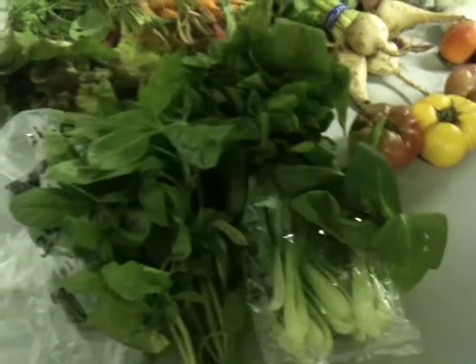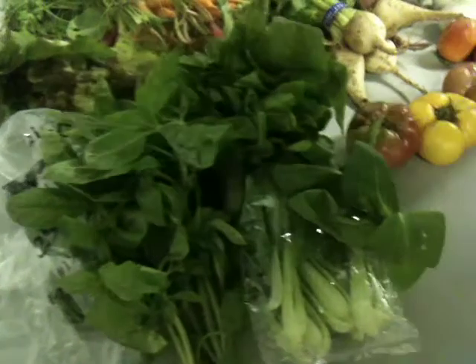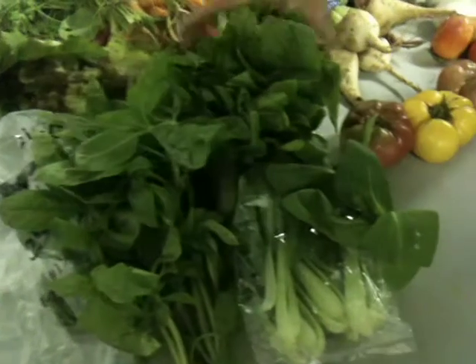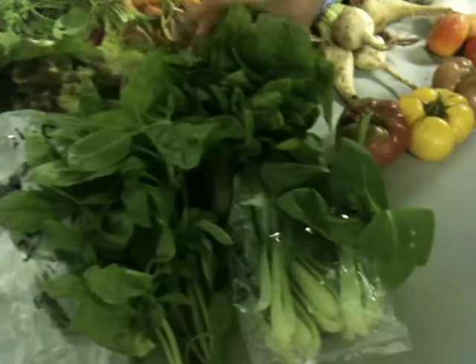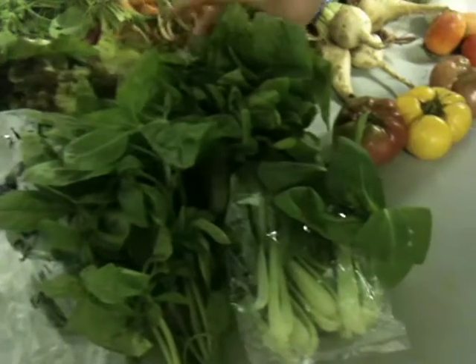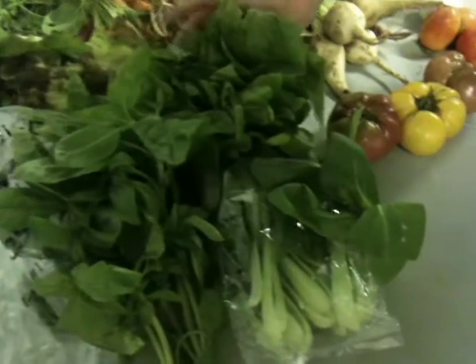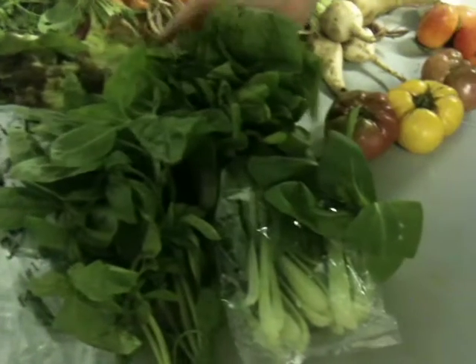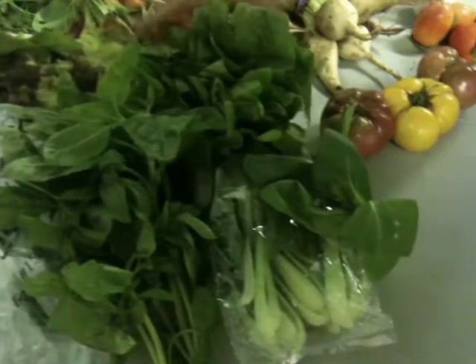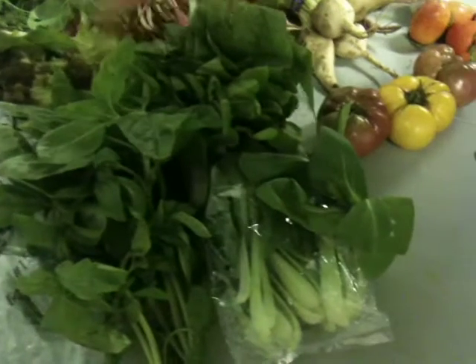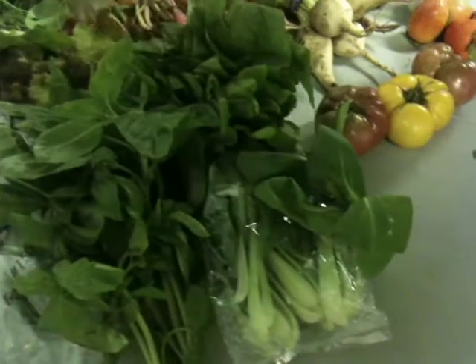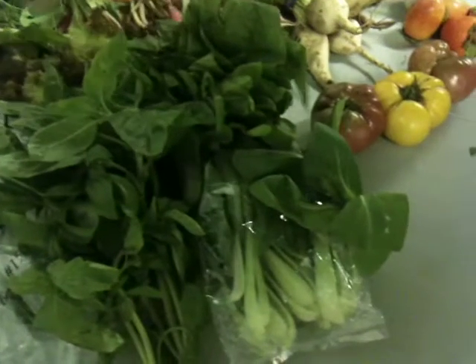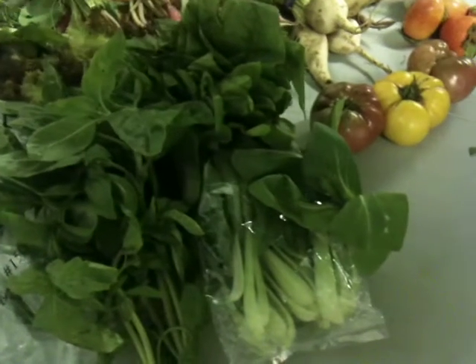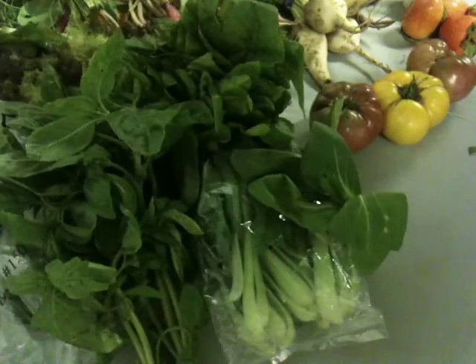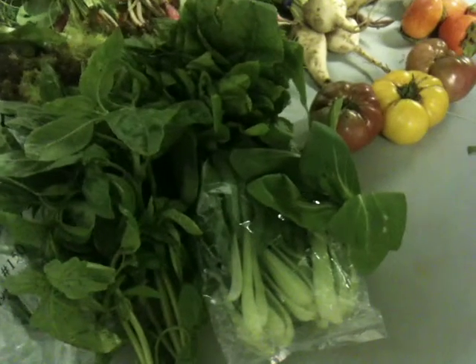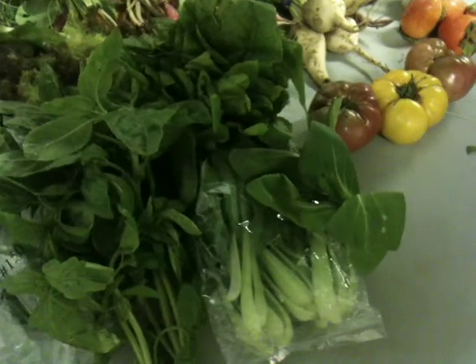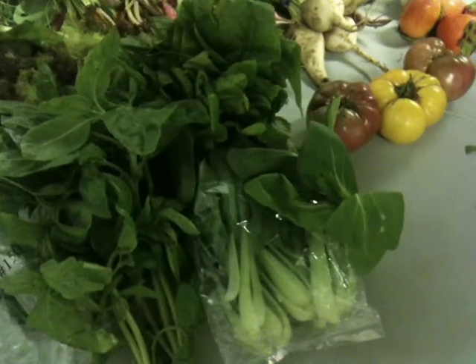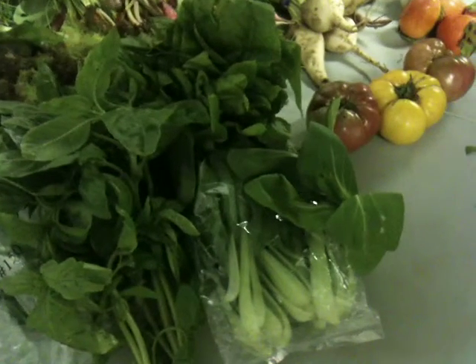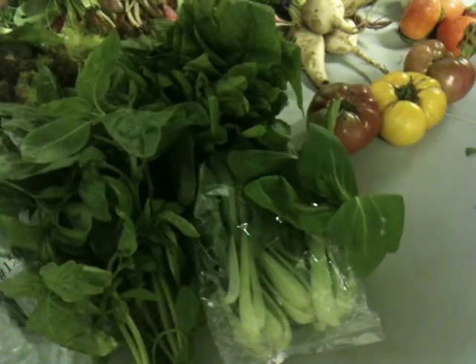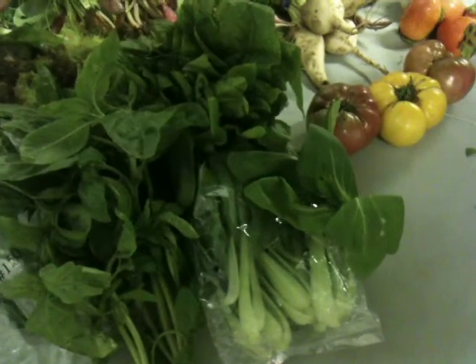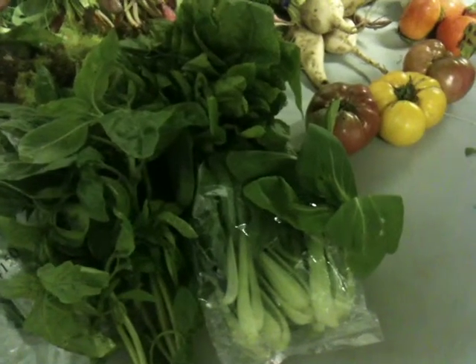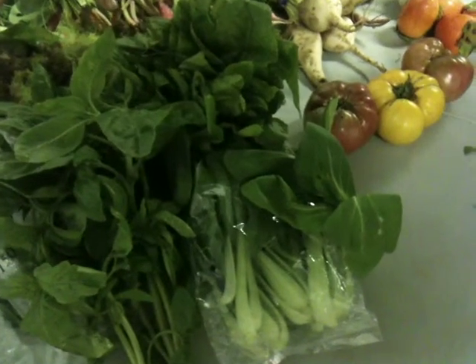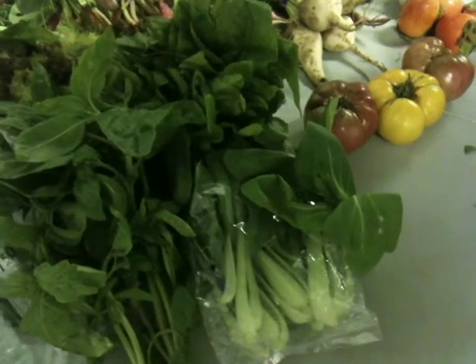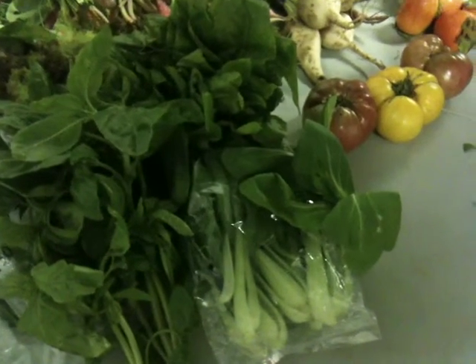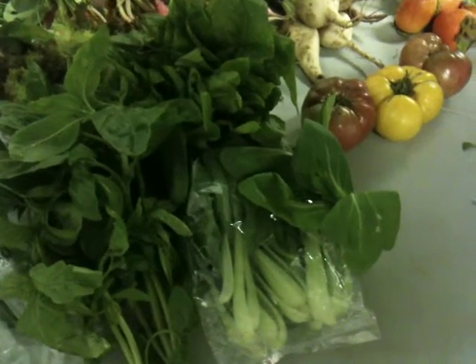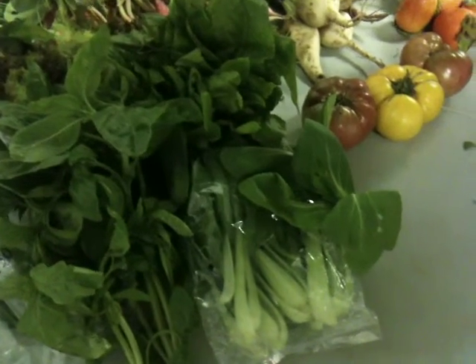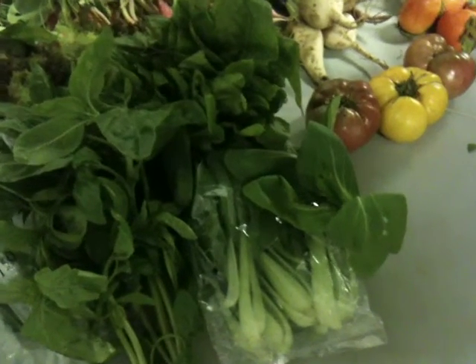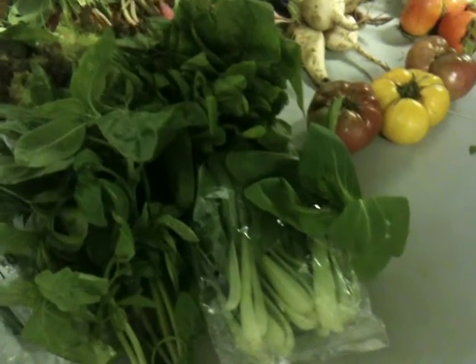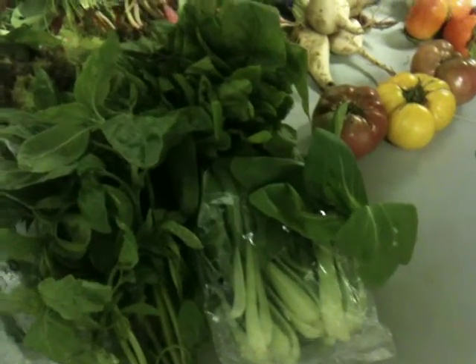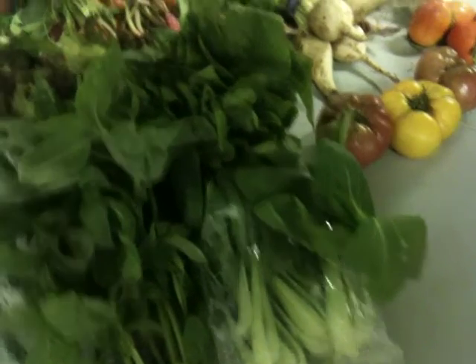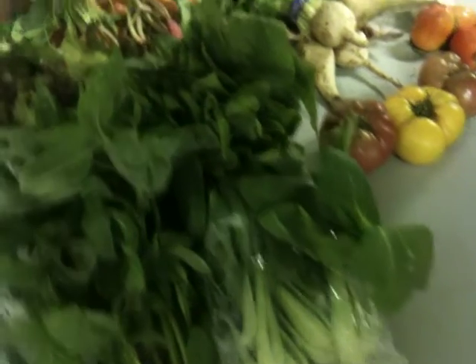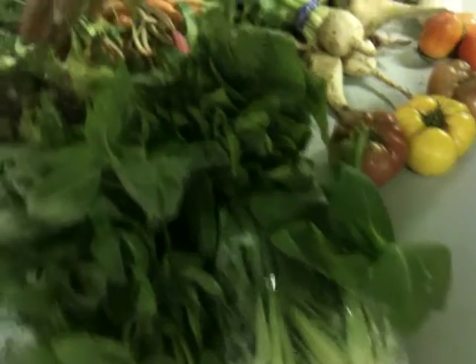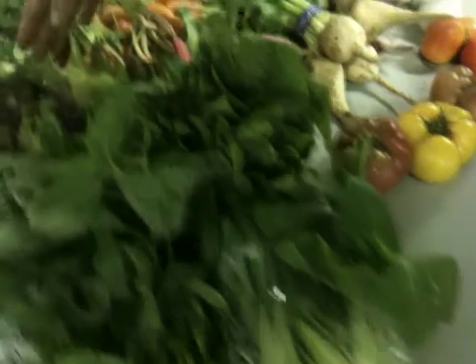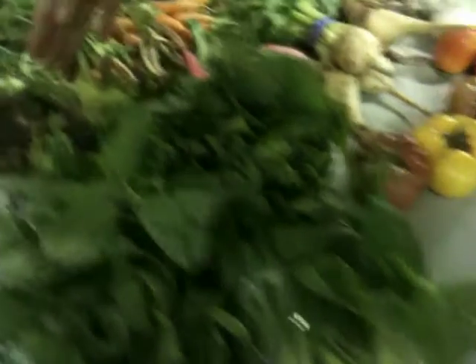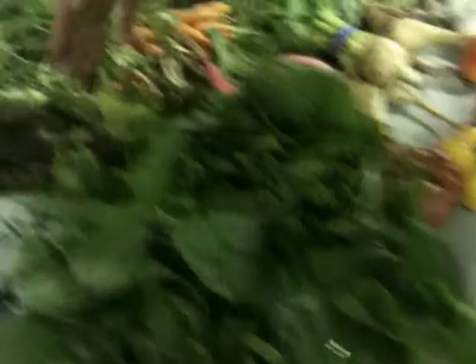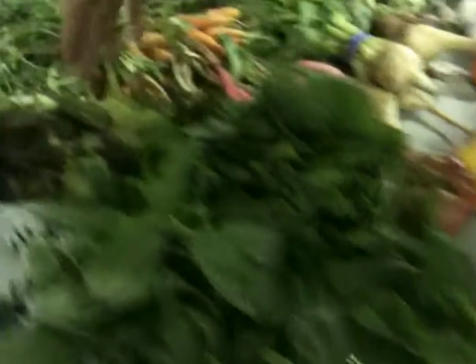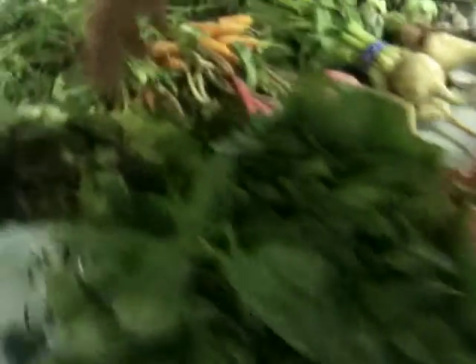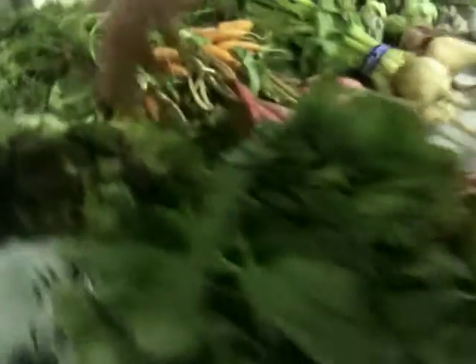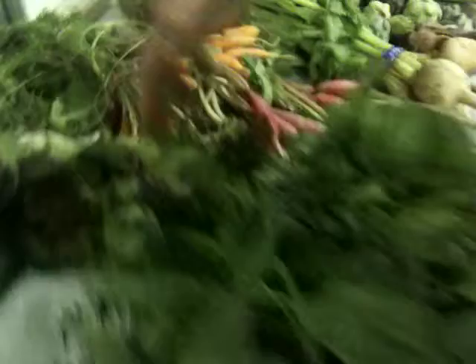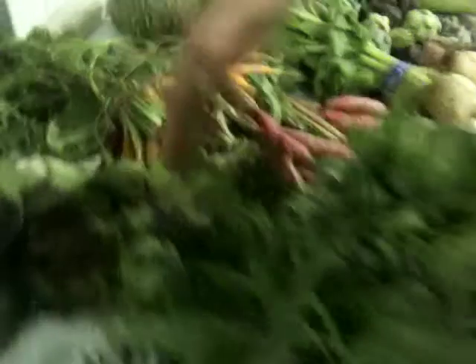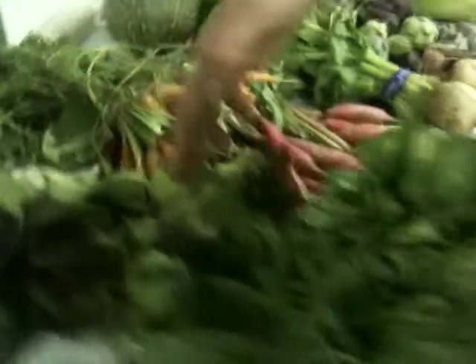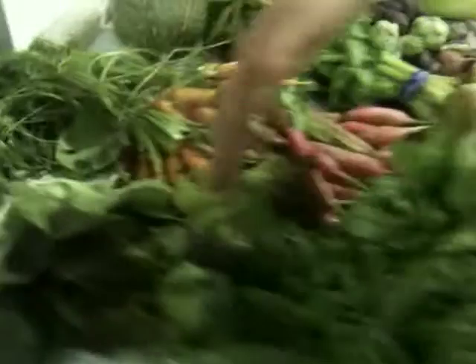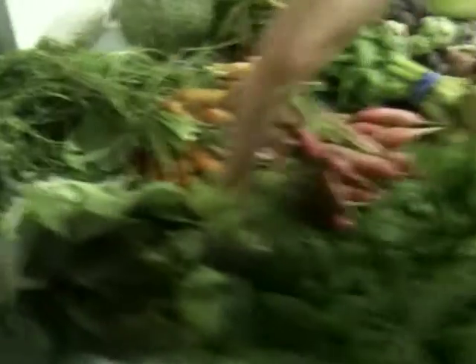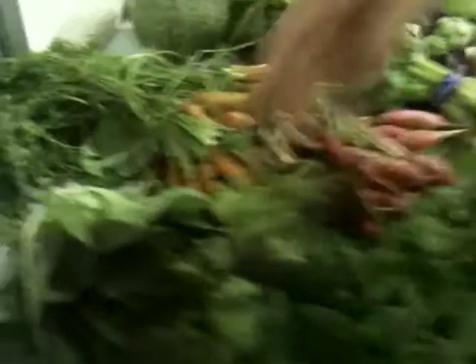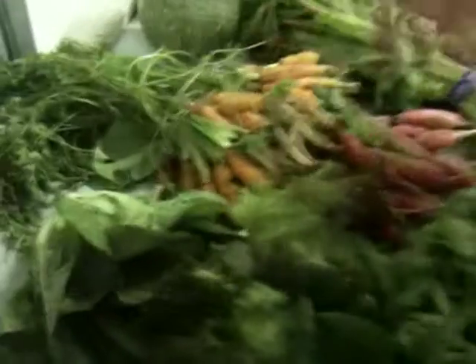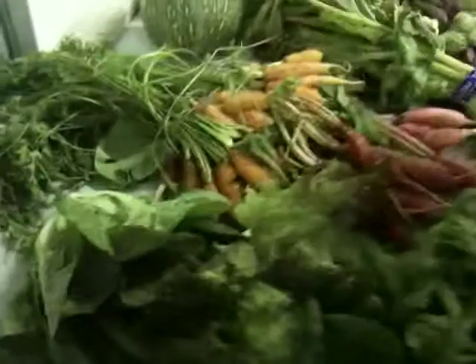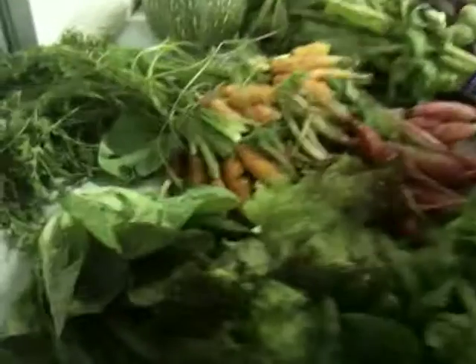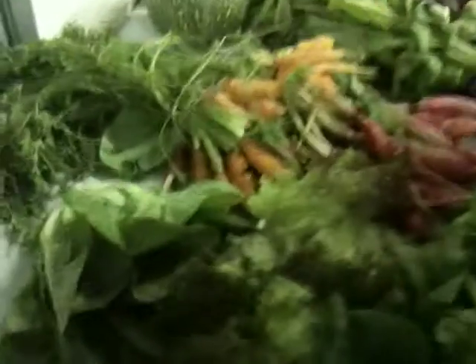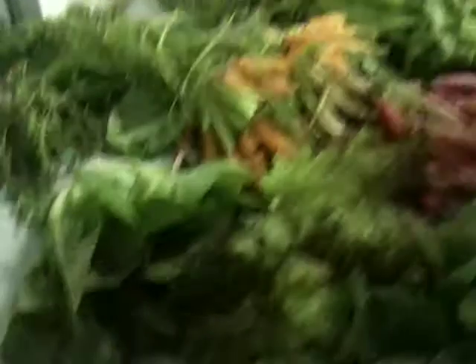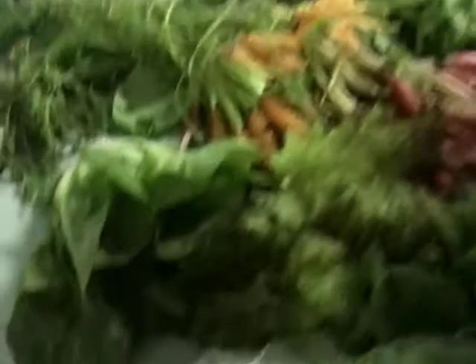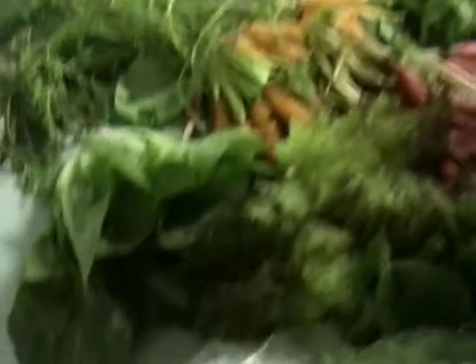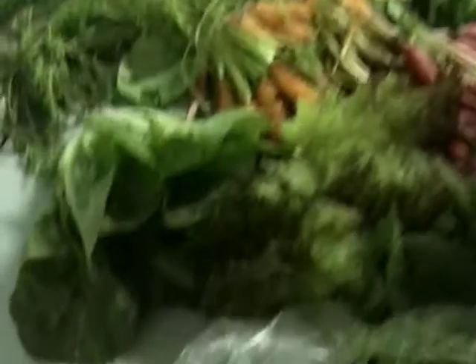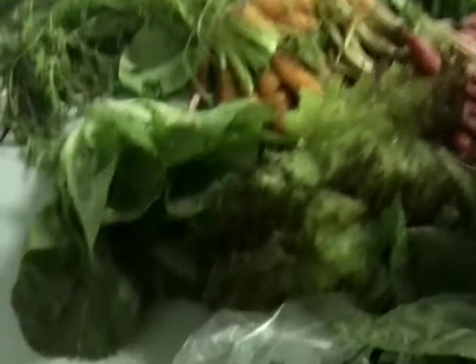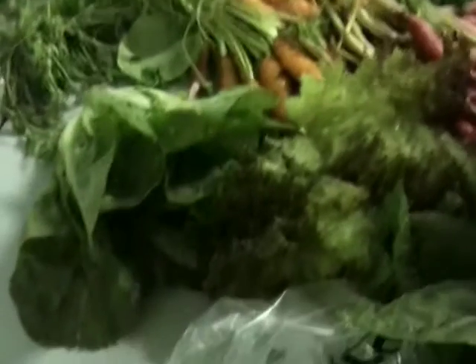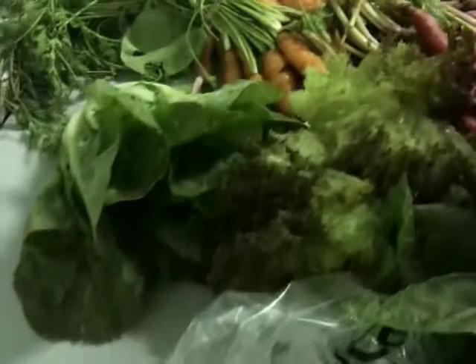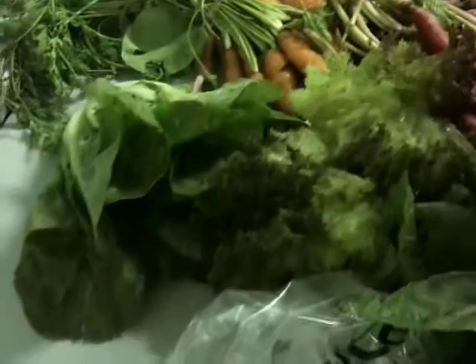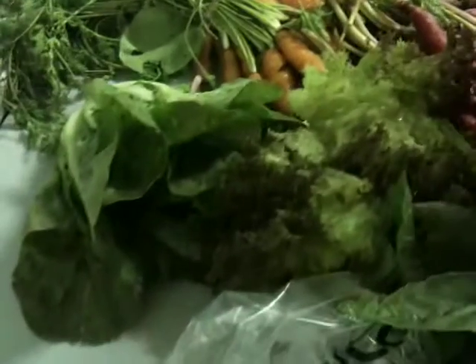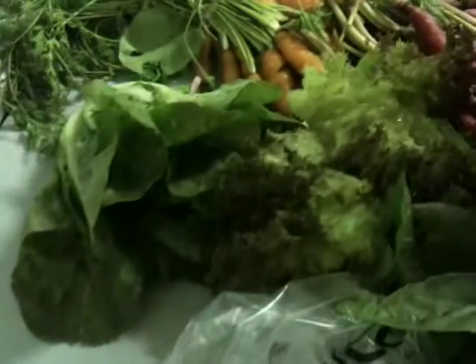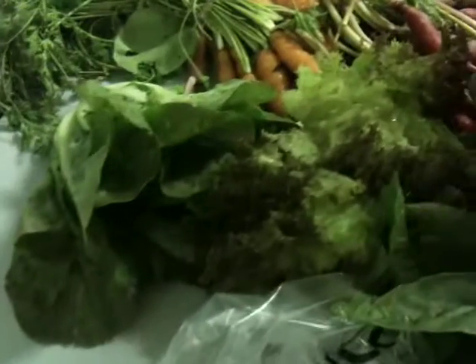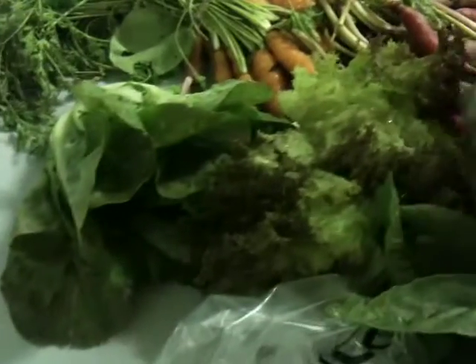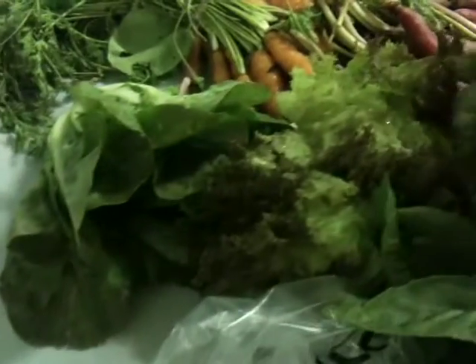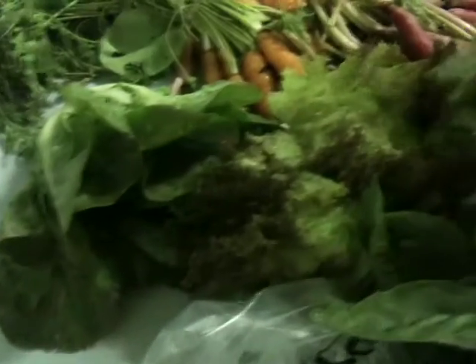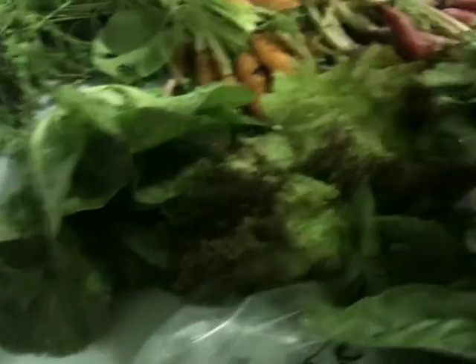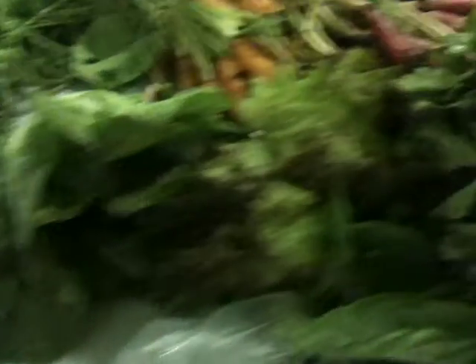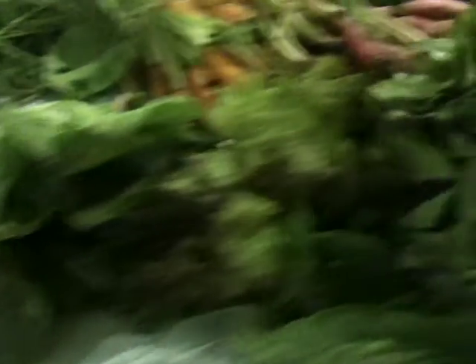Three lettuces from Coleman Family Farms: Perella, Lolo Rosso, and Deer's Tongue Lettuce.